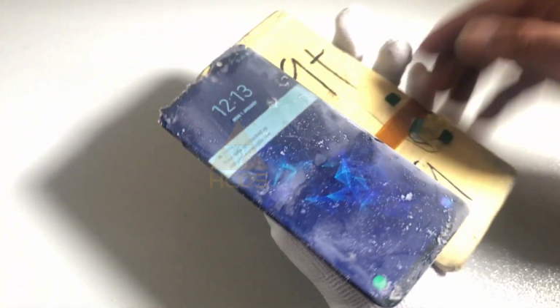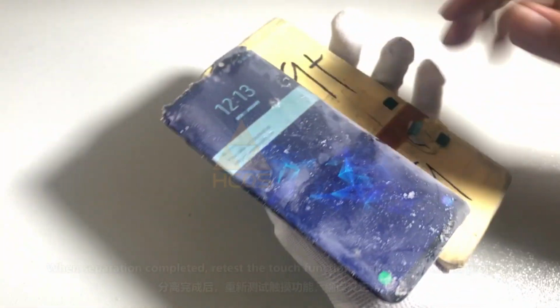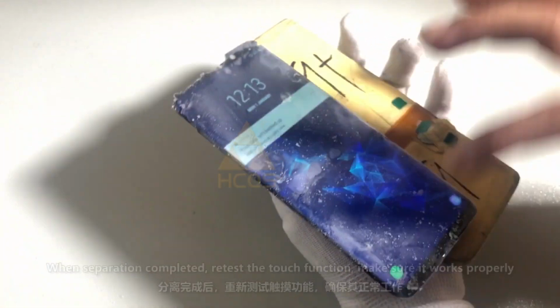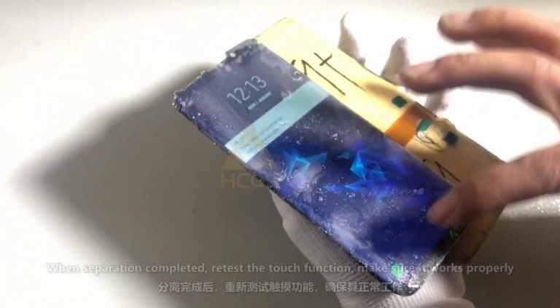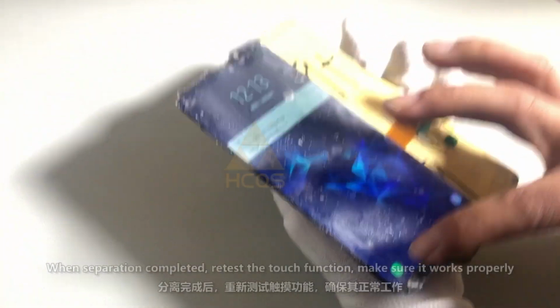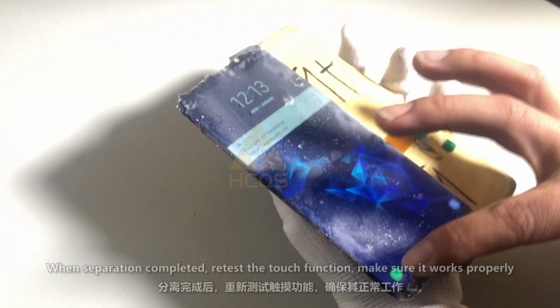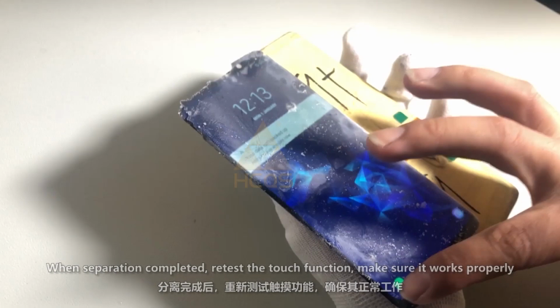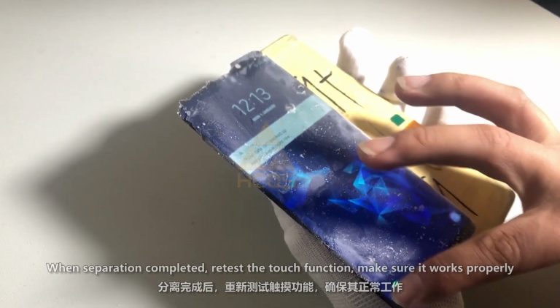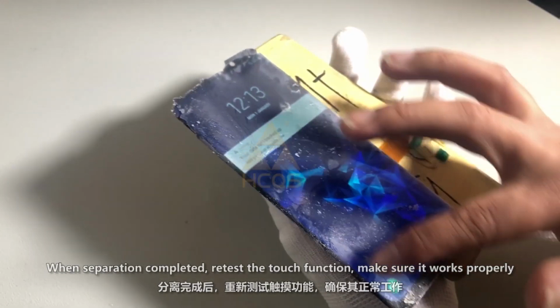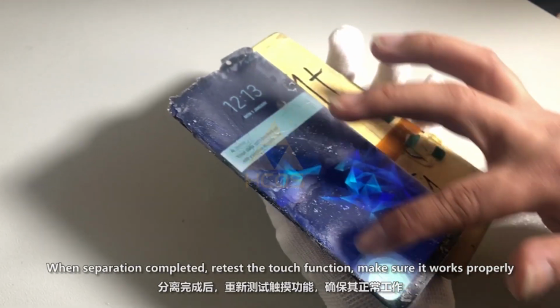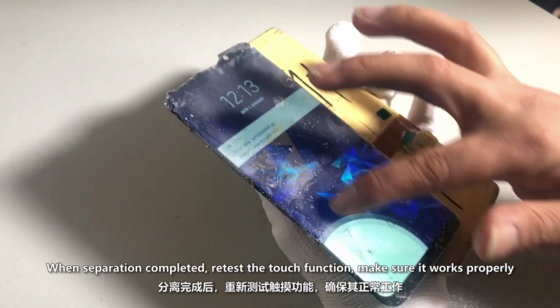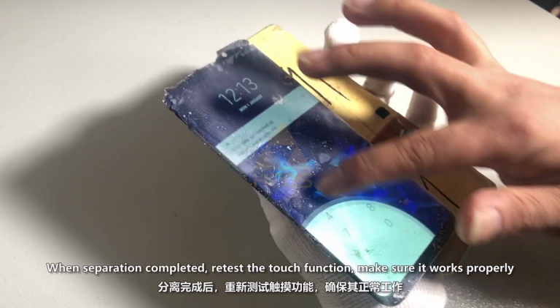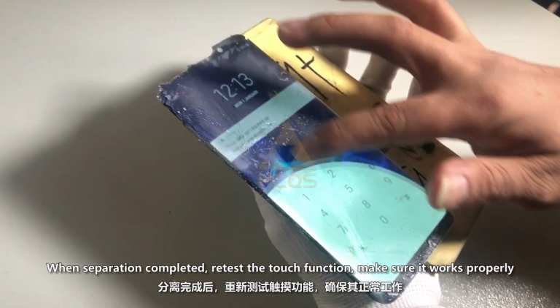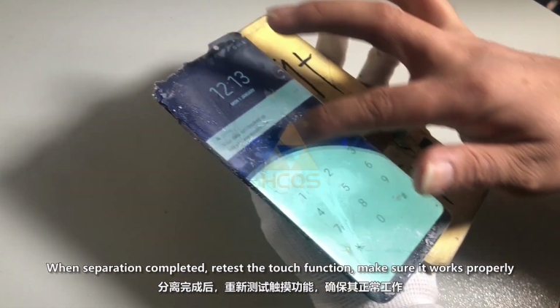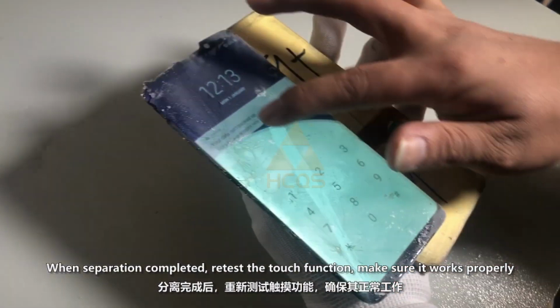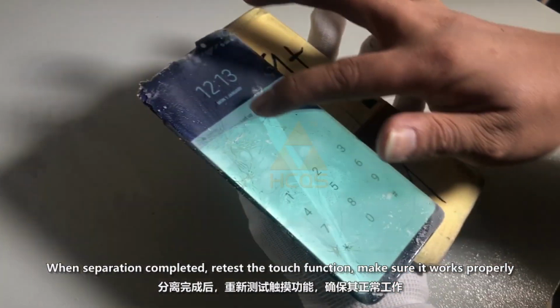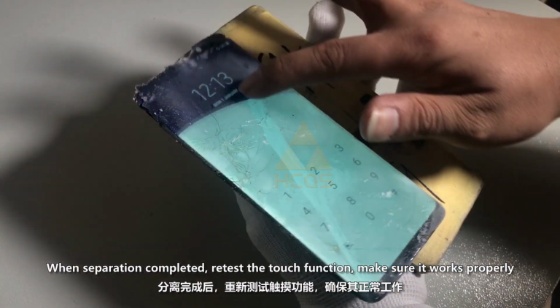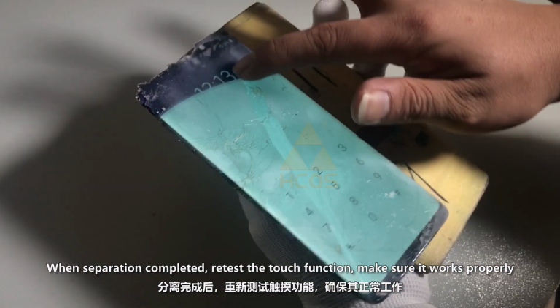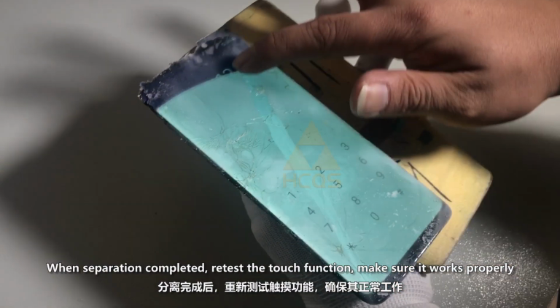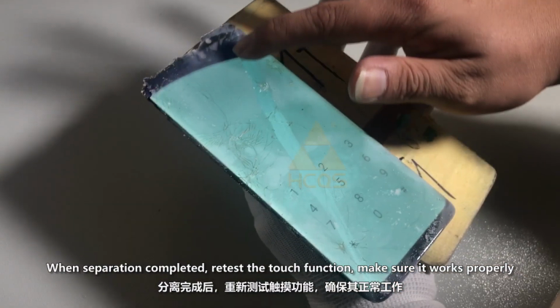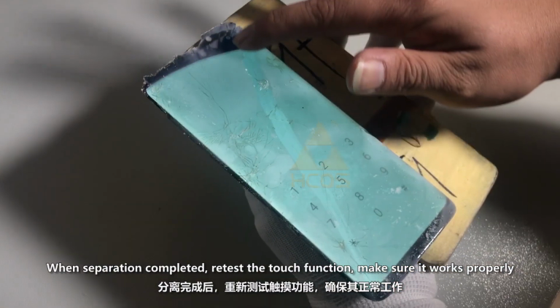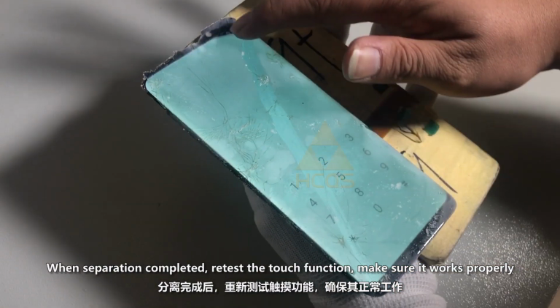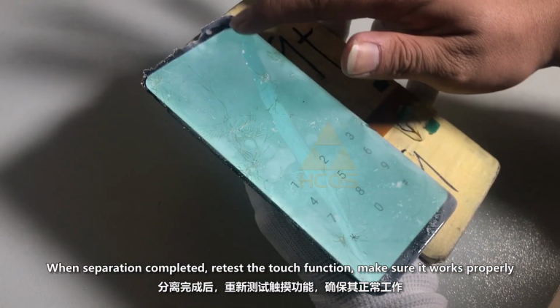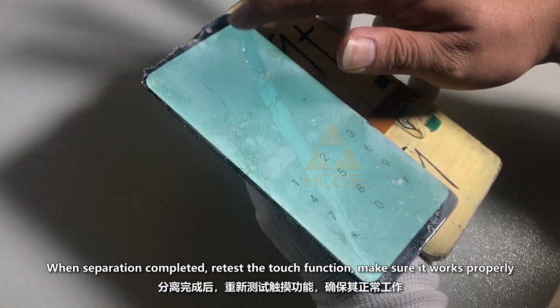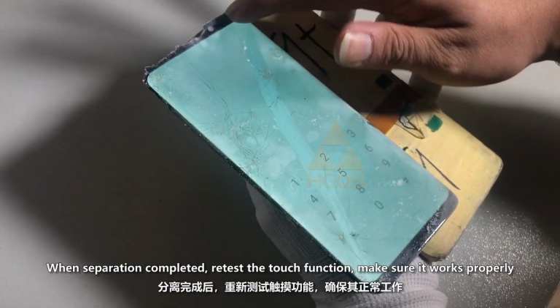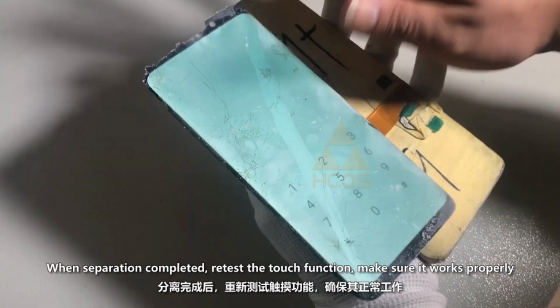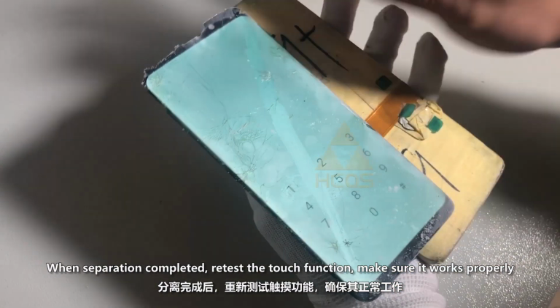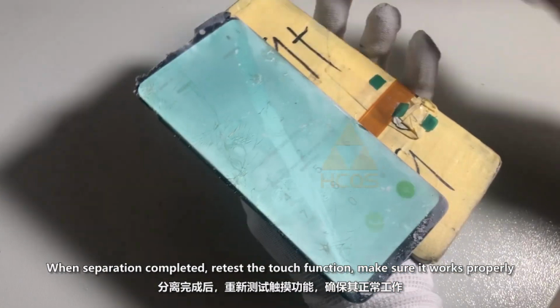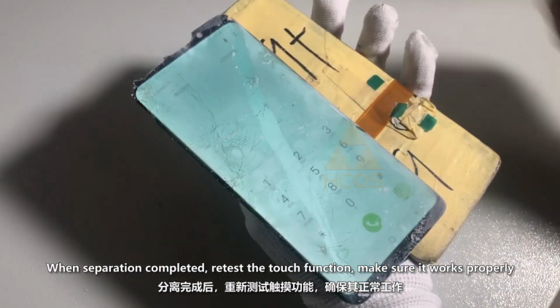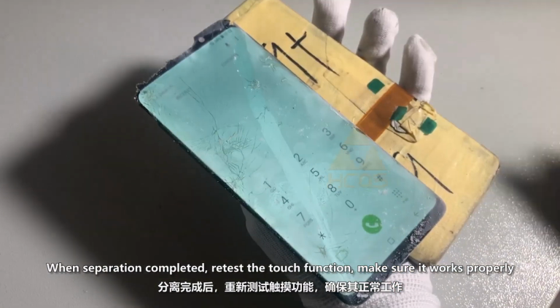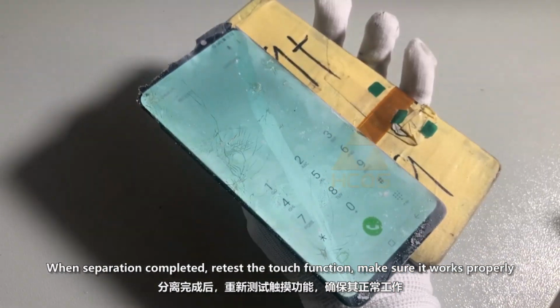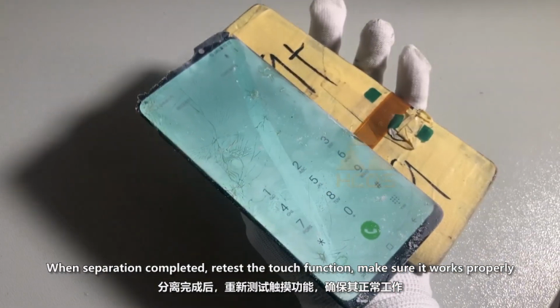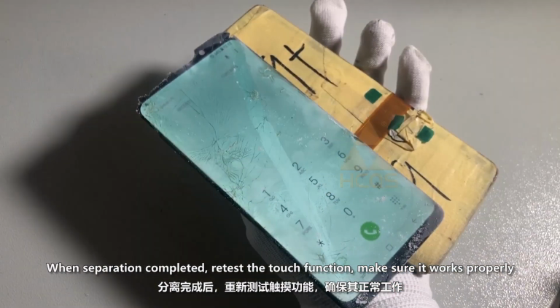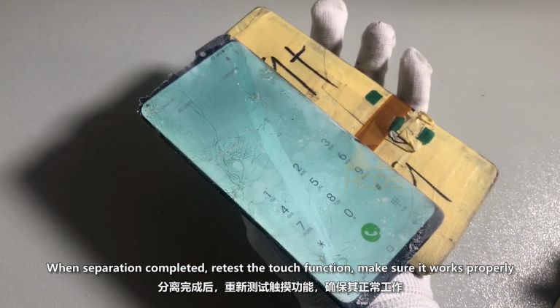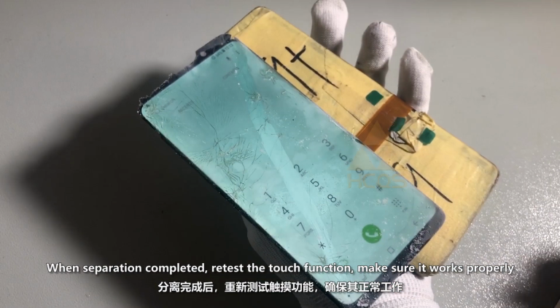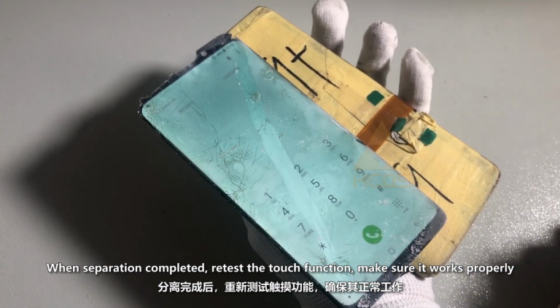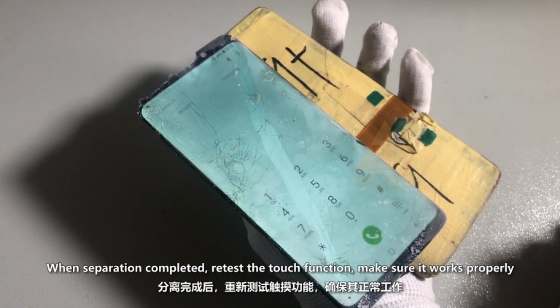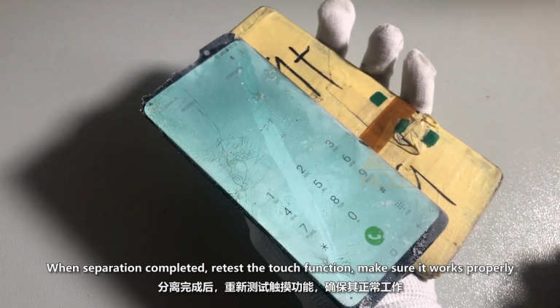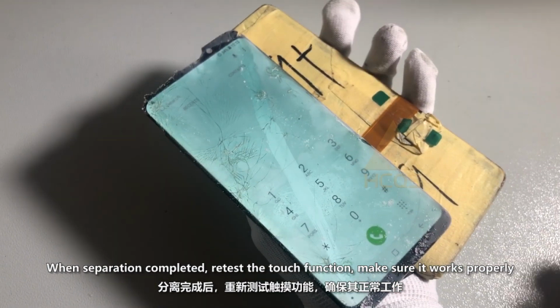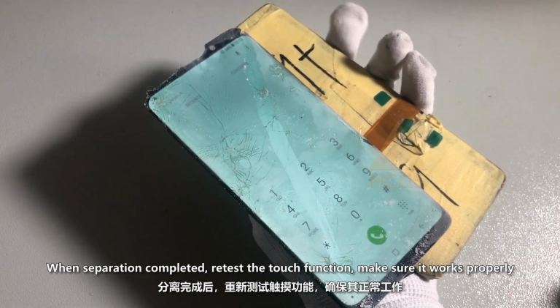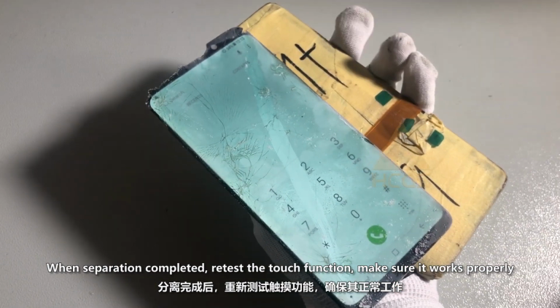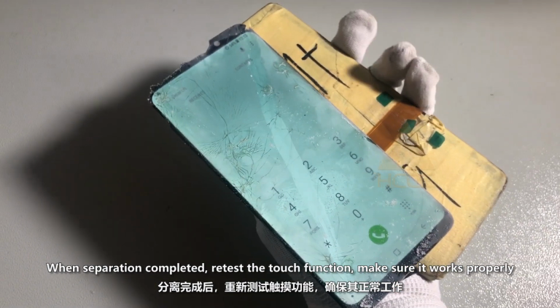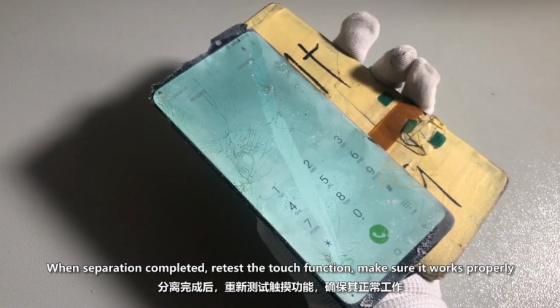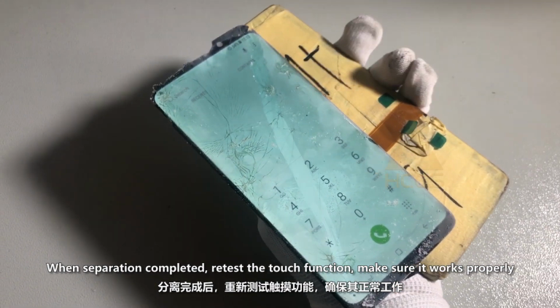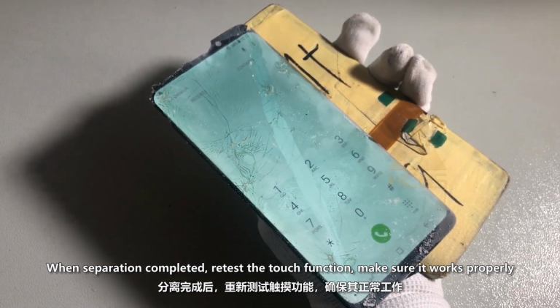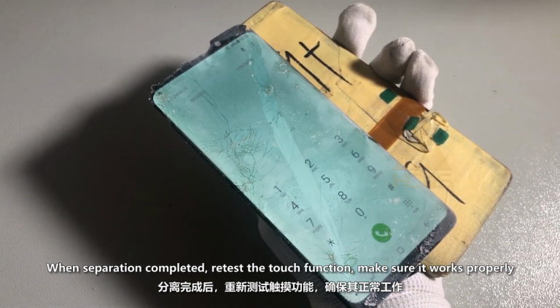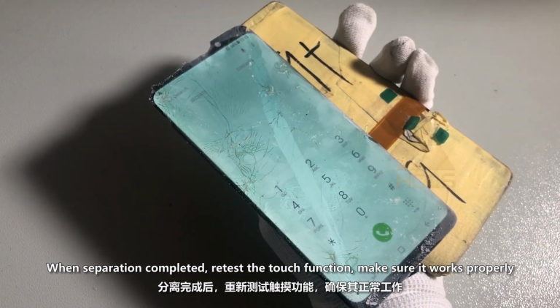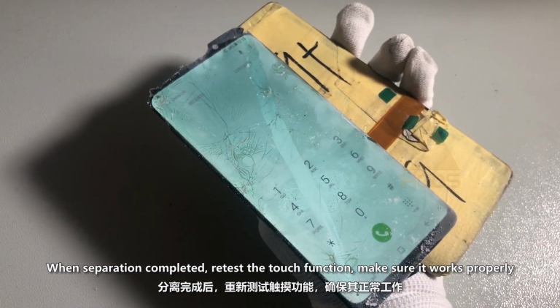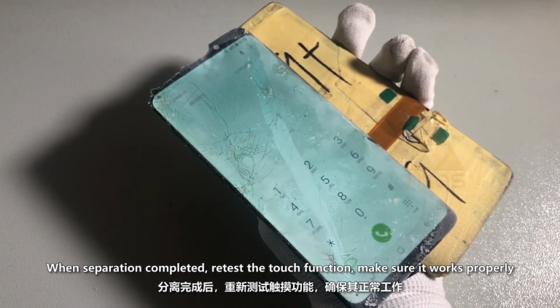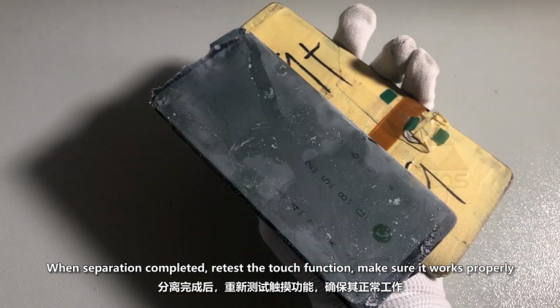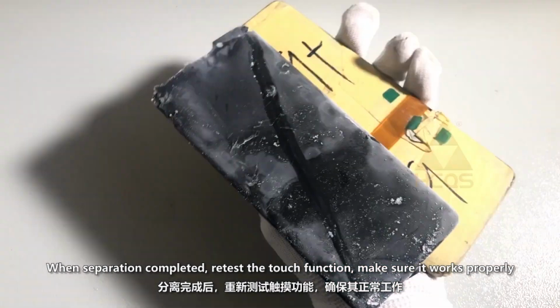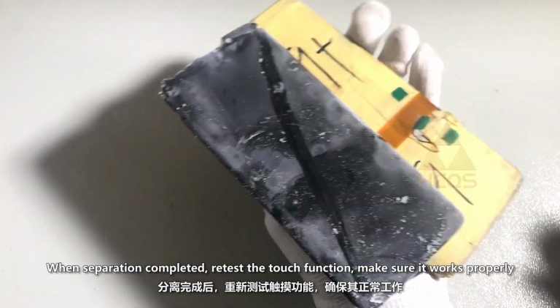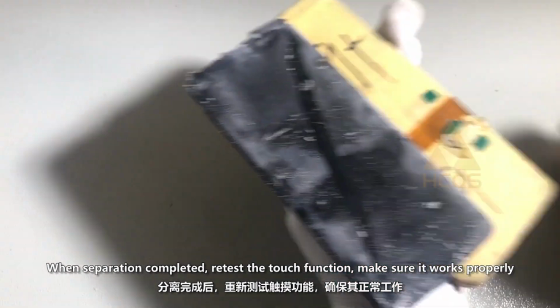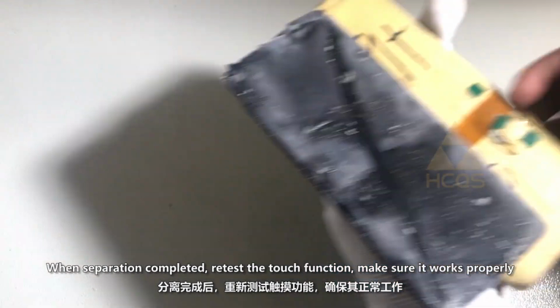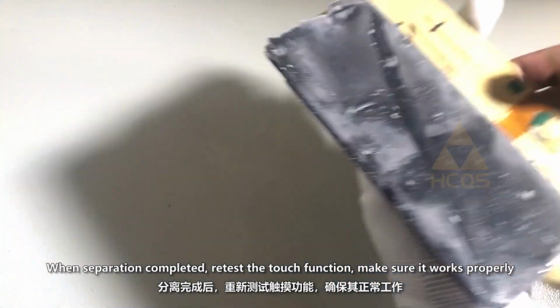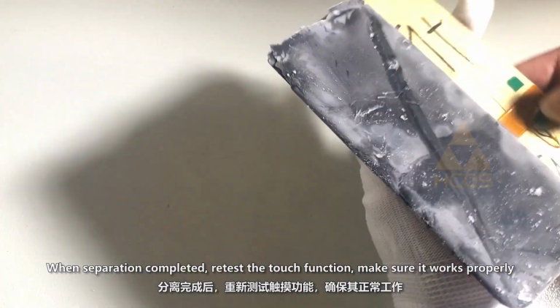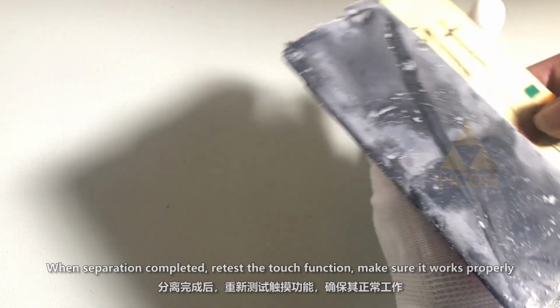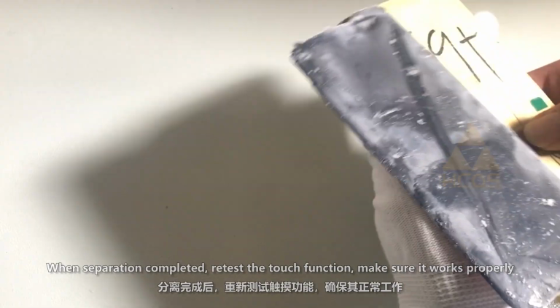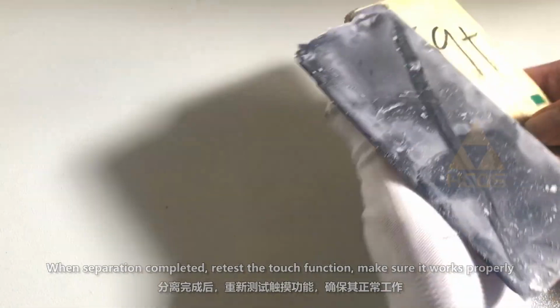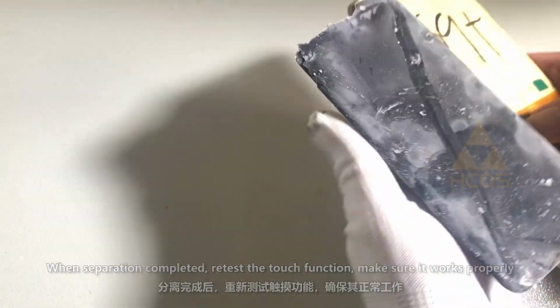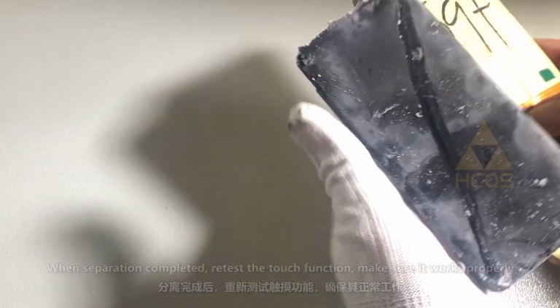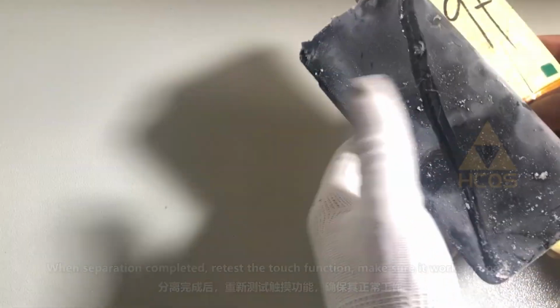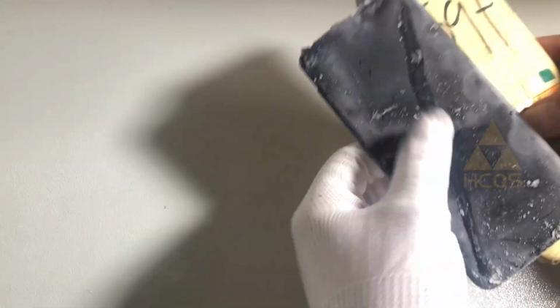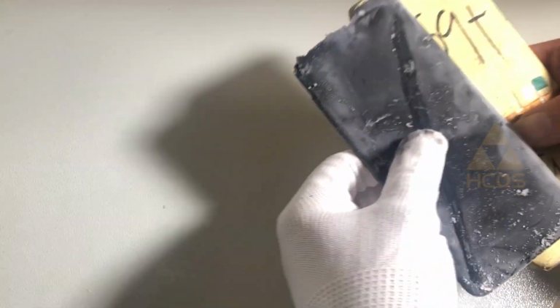When separation is completed, retest the touch function to make sure it works properly.